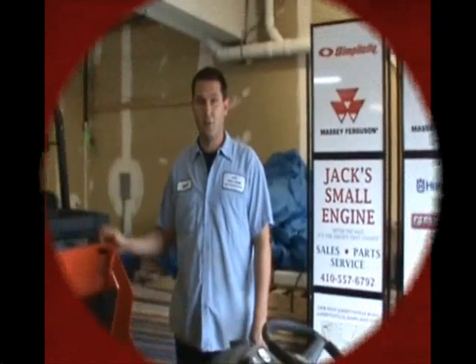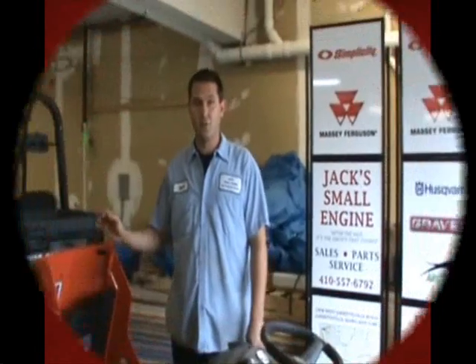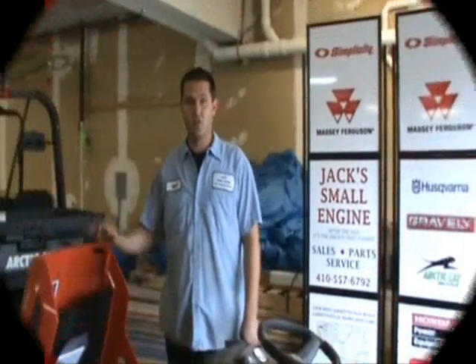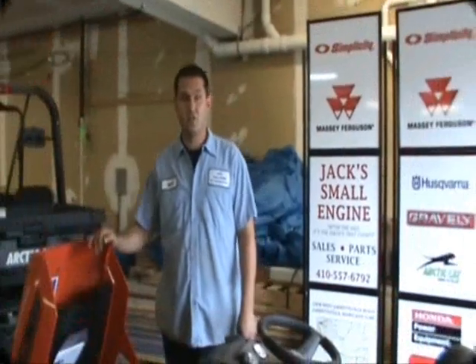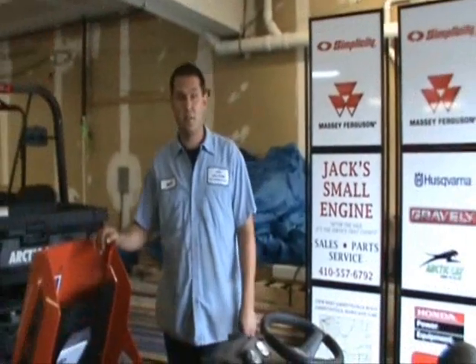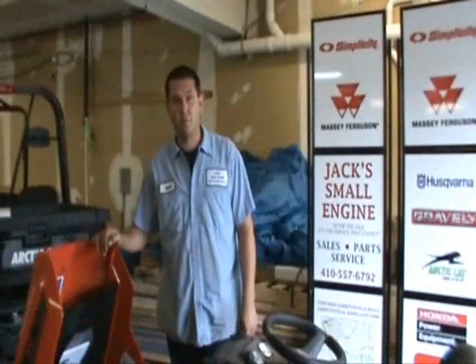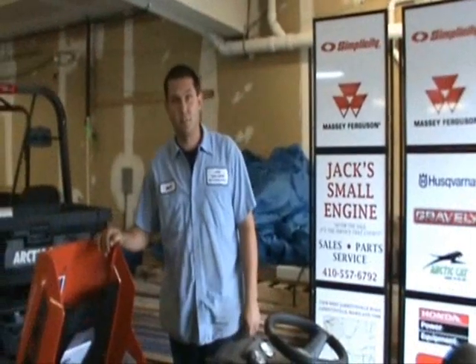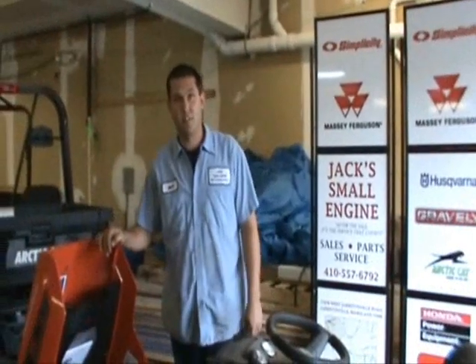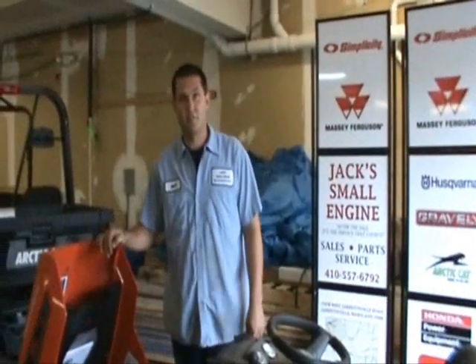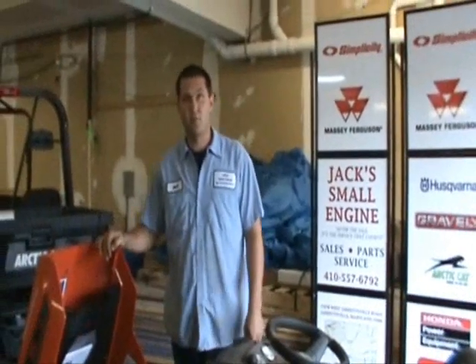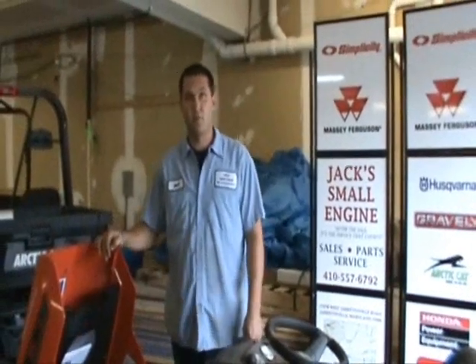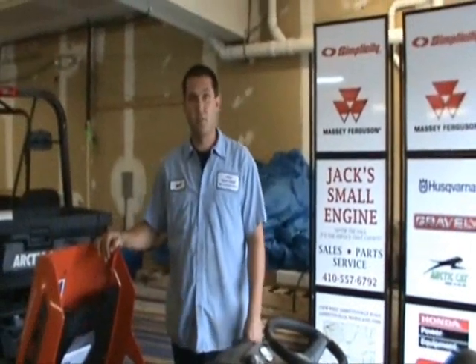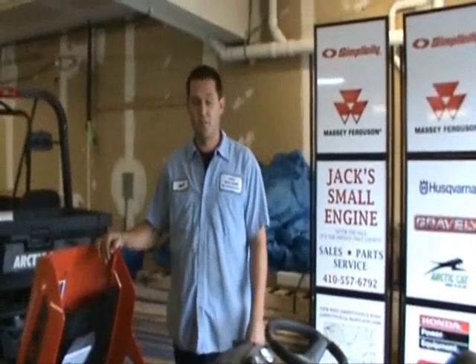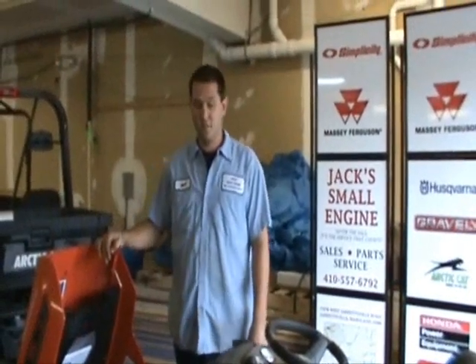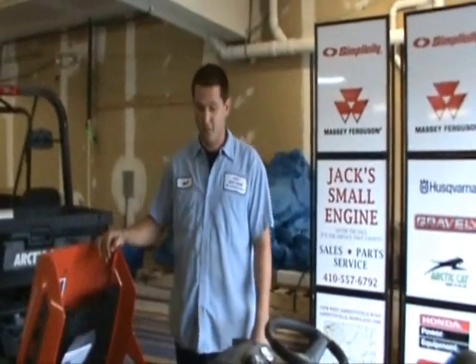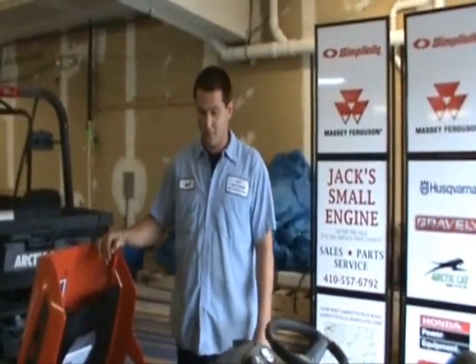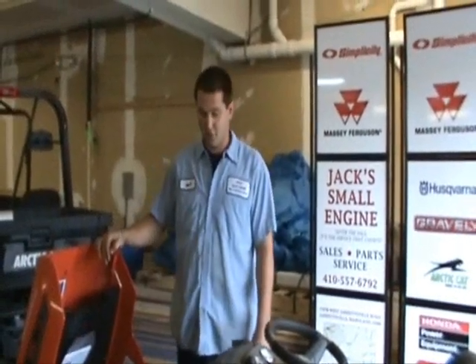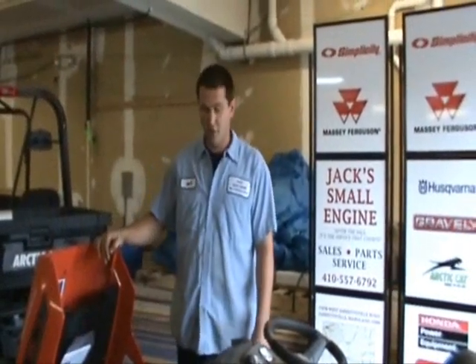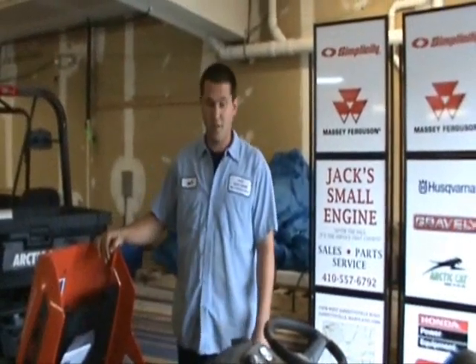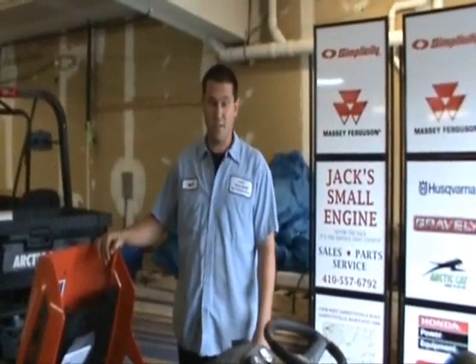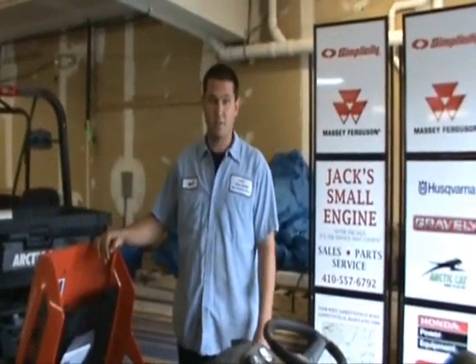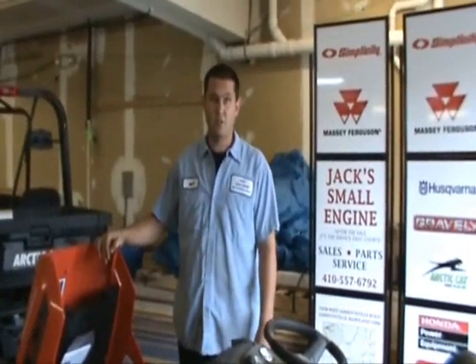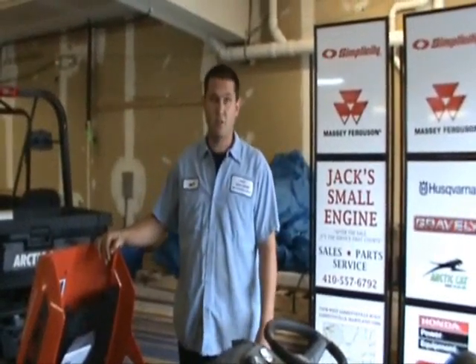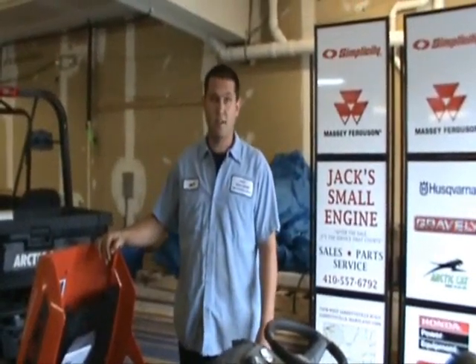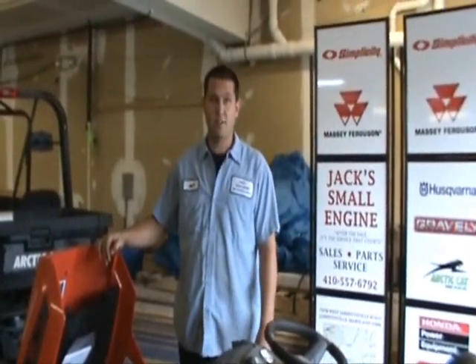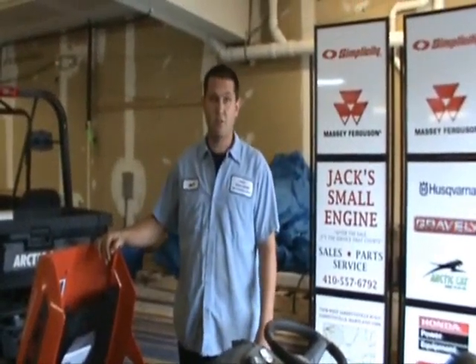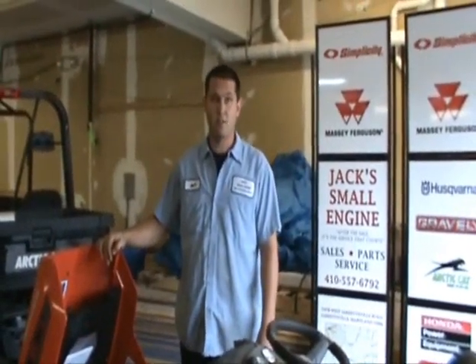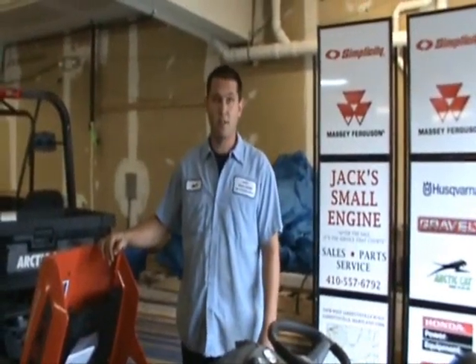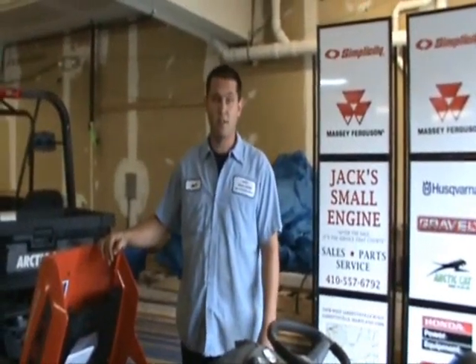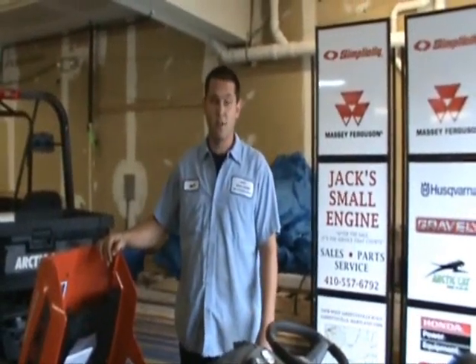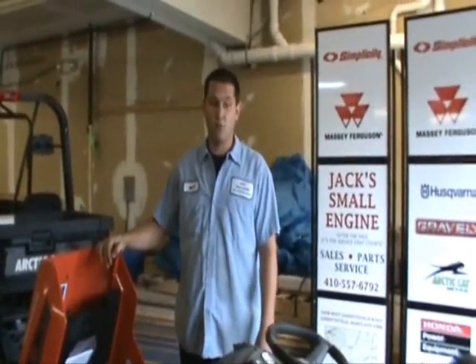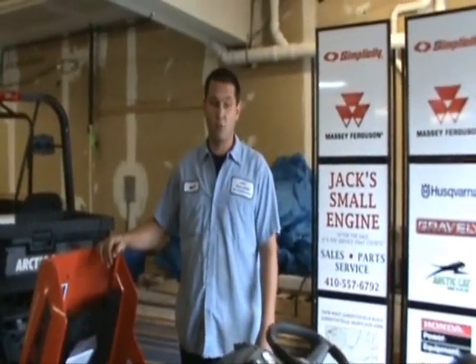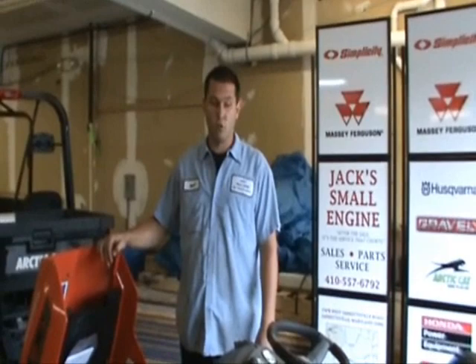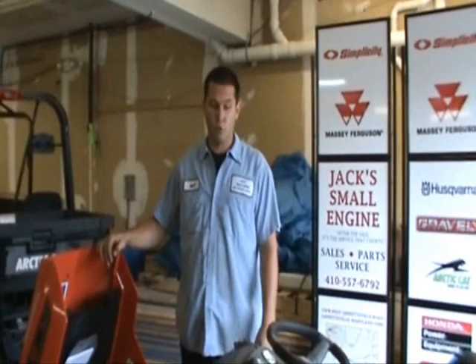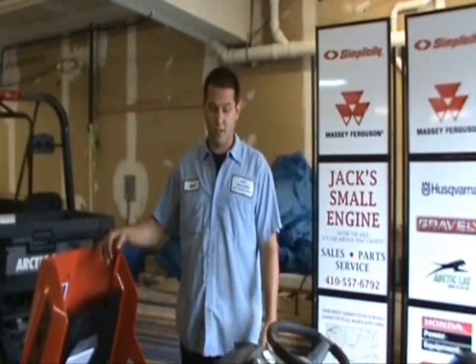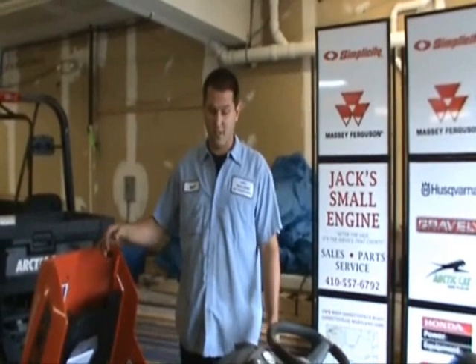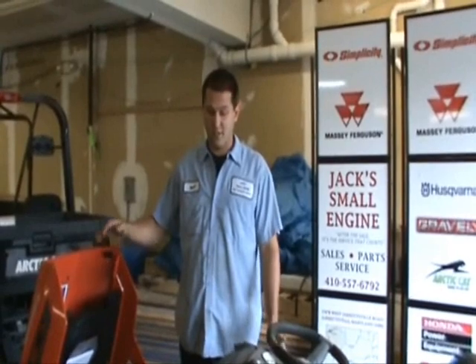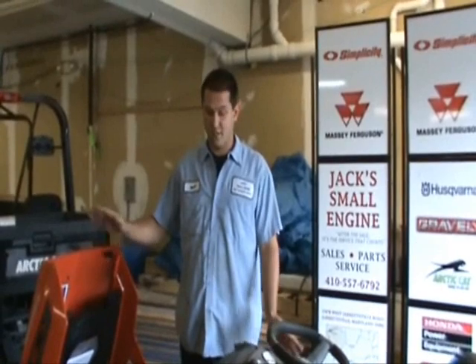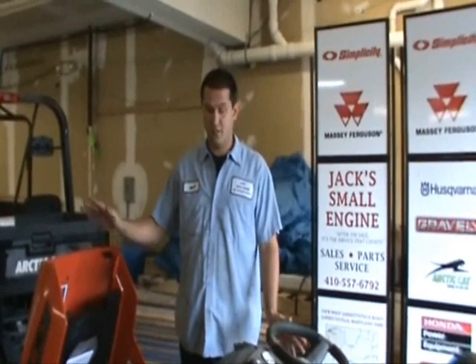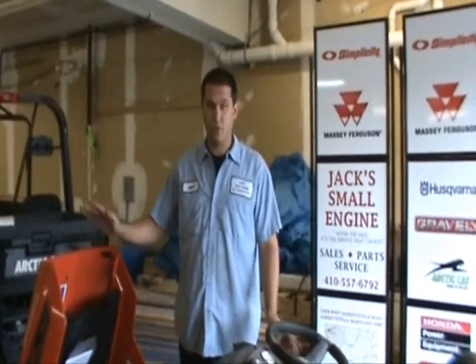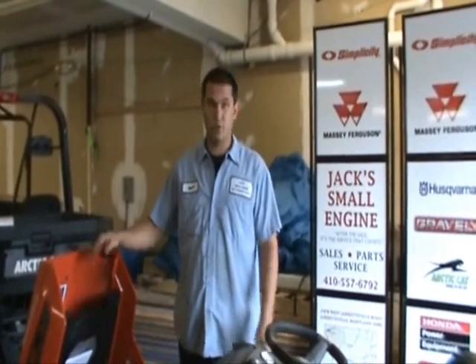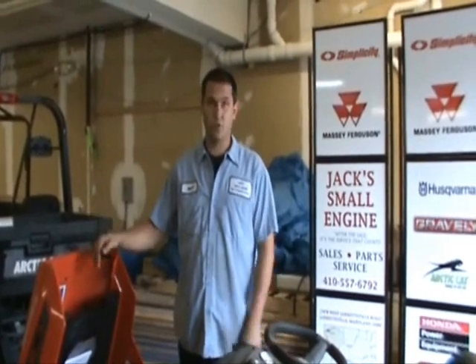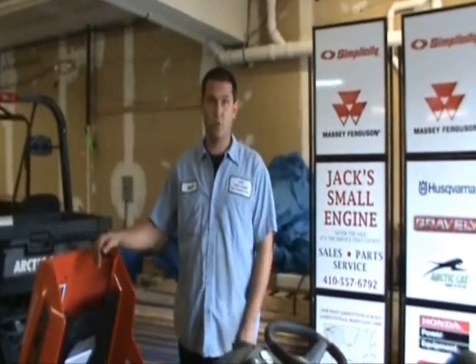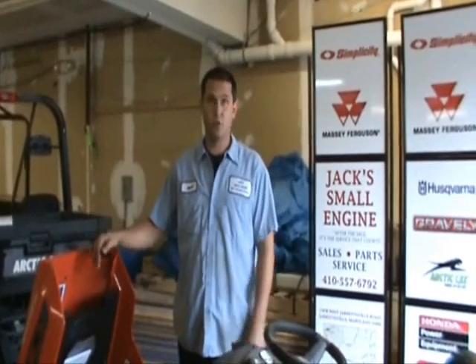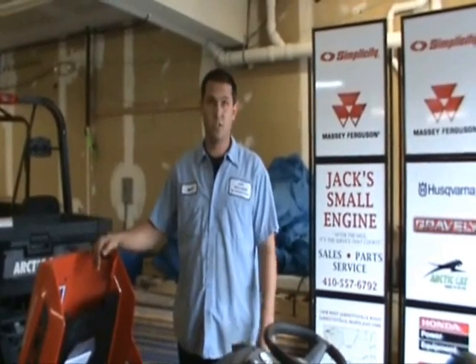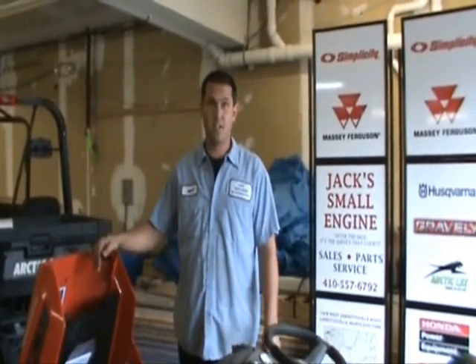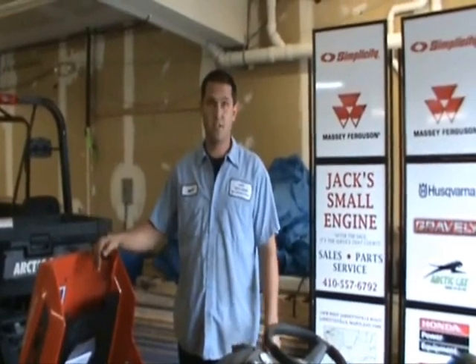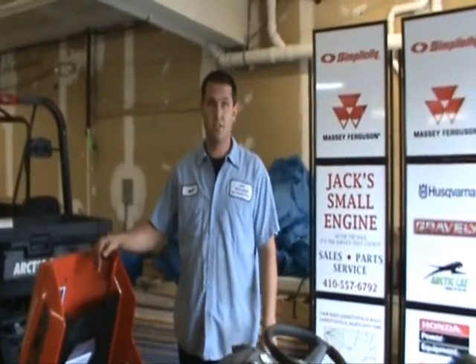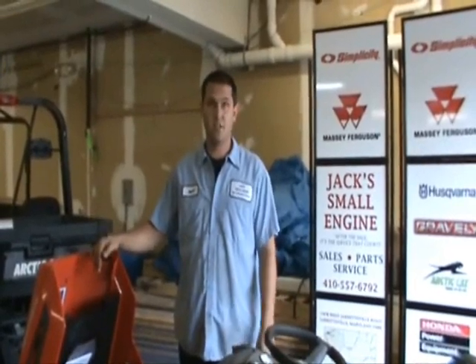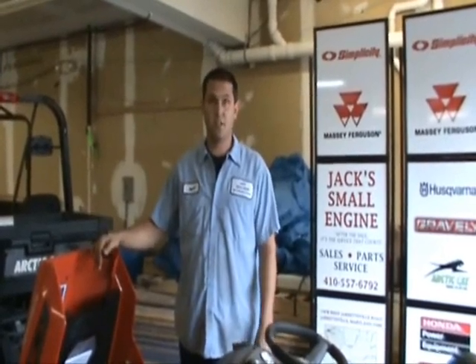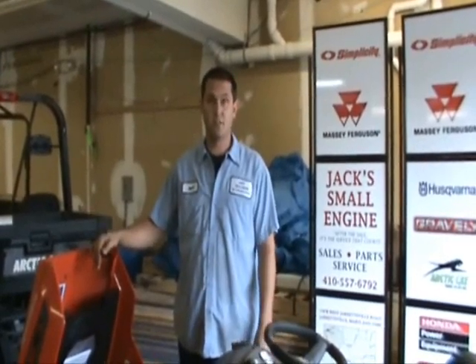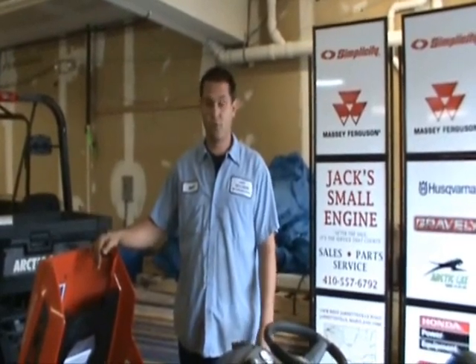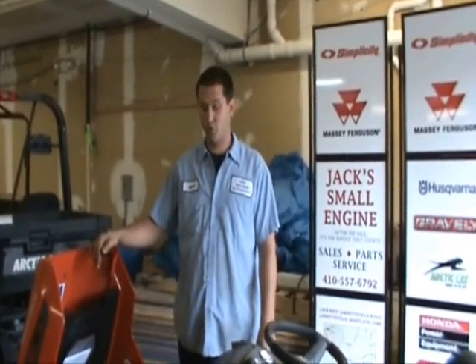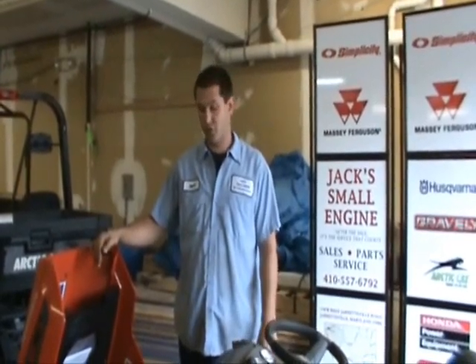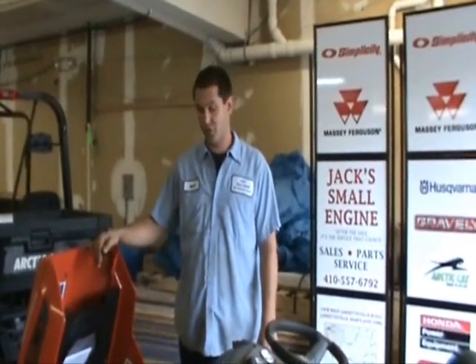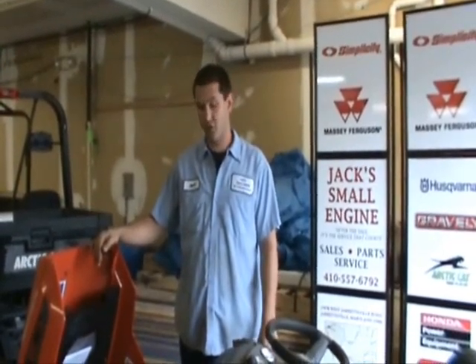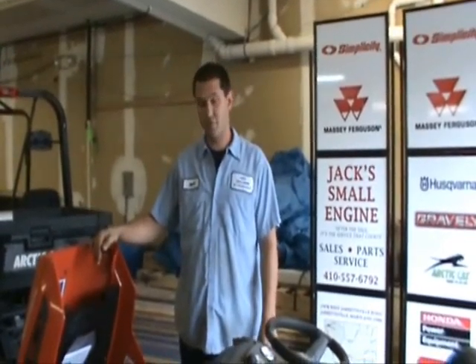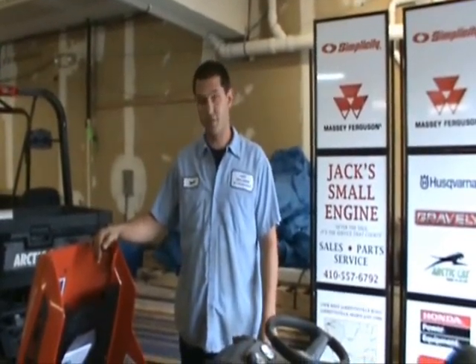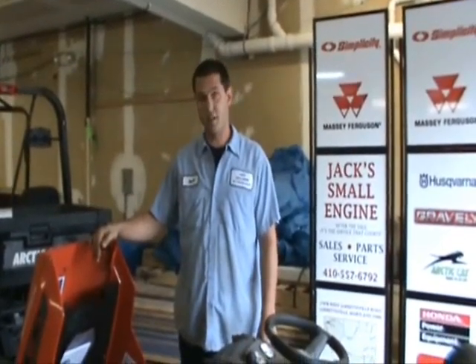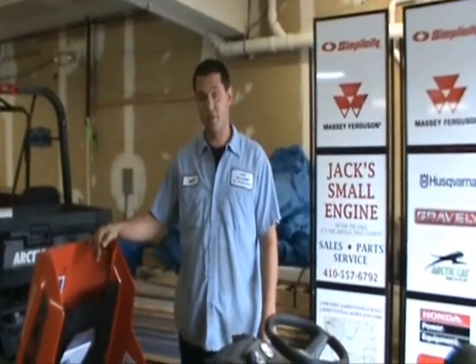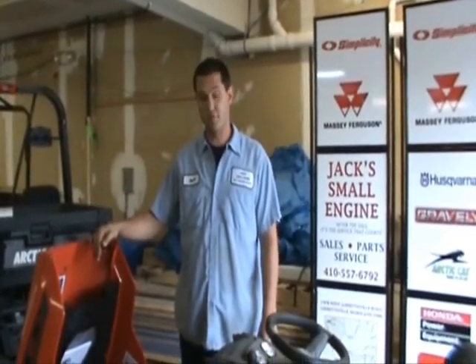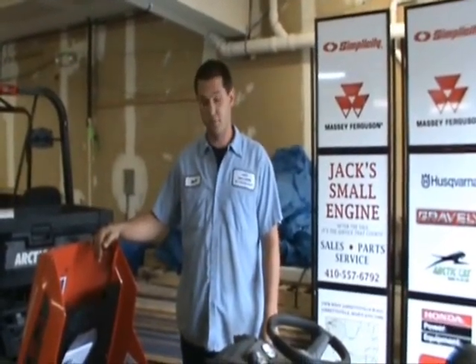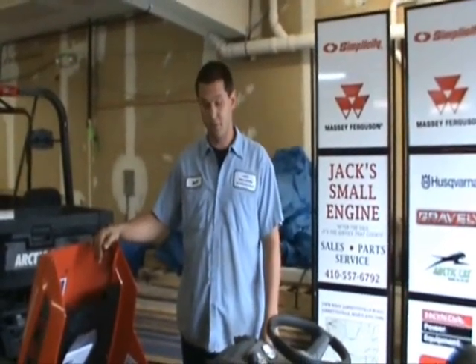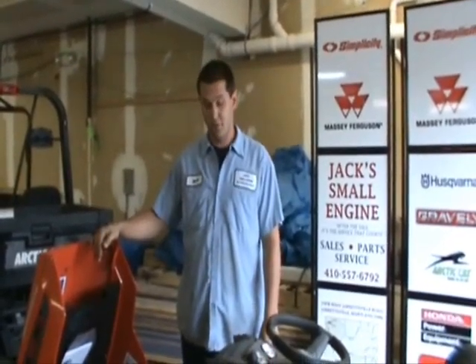This is Jeff from Jackson Small Engines. I'm going to show you how to do a quick, easy oil change and a quick check over the air filter.